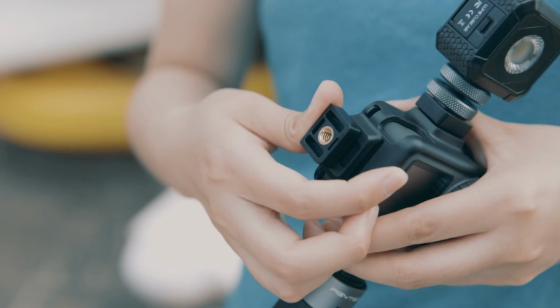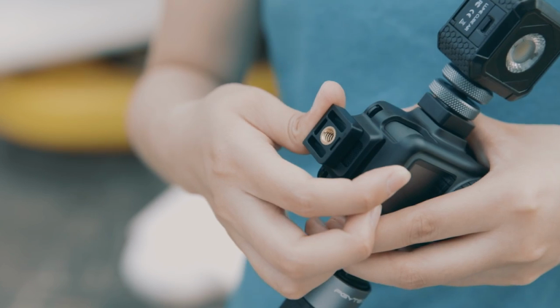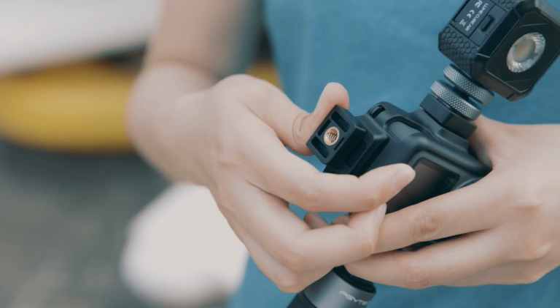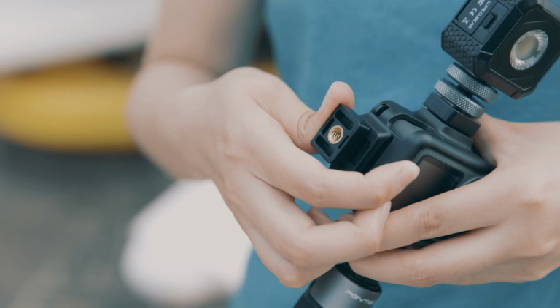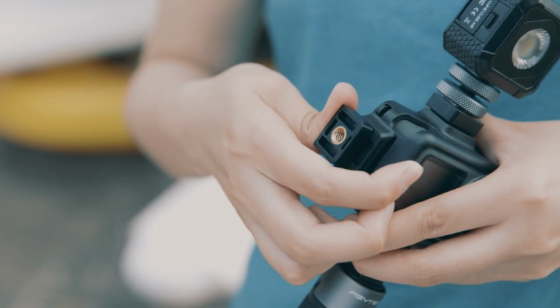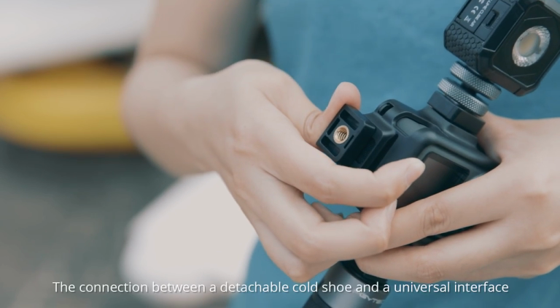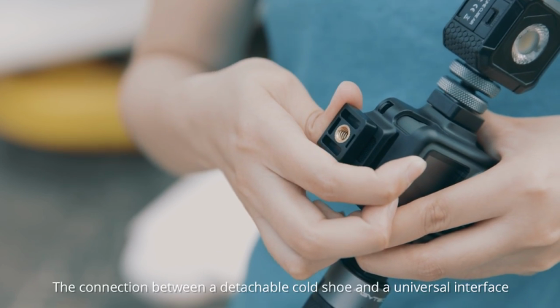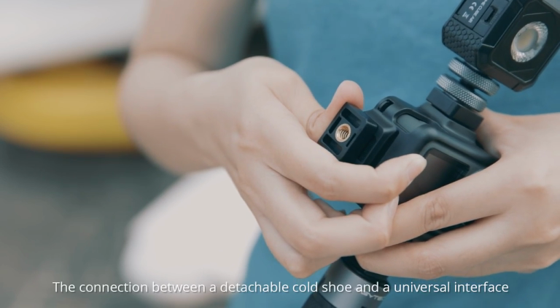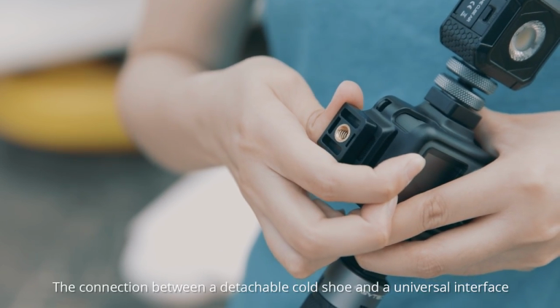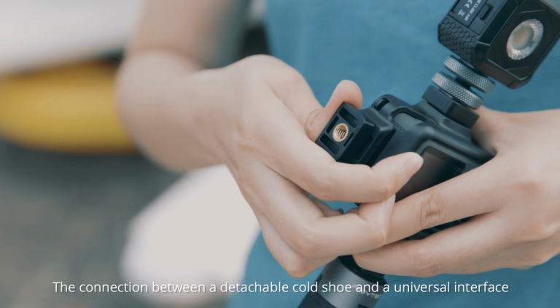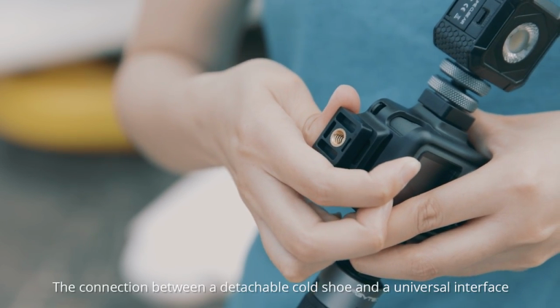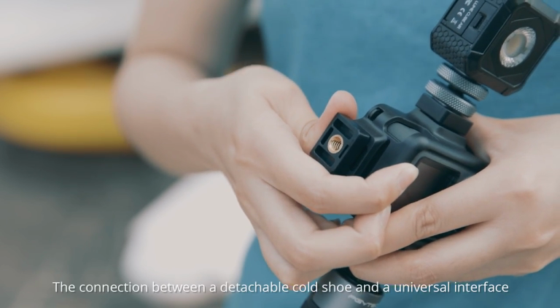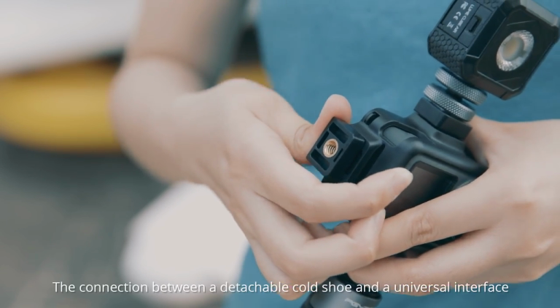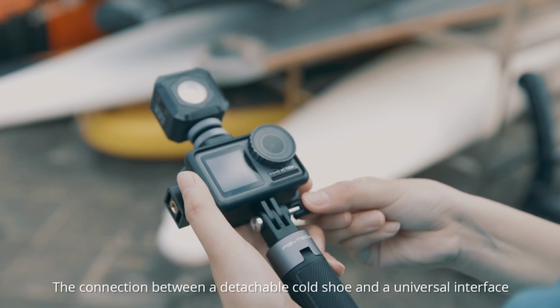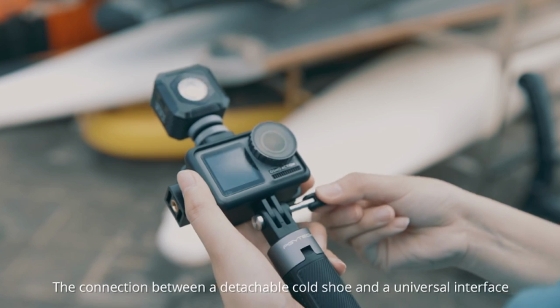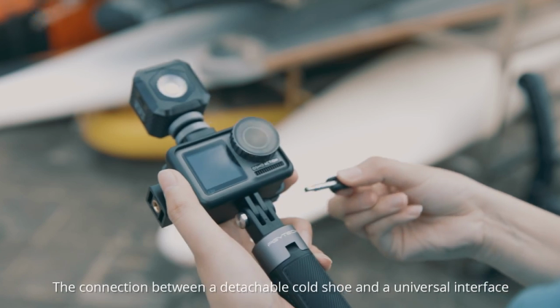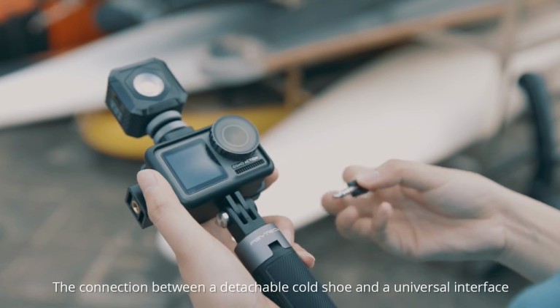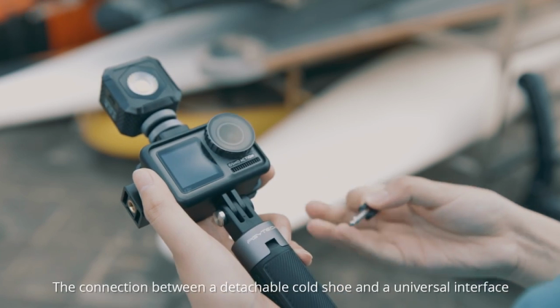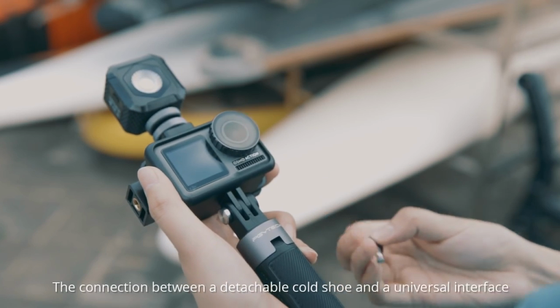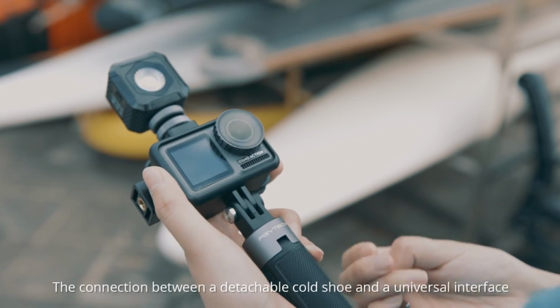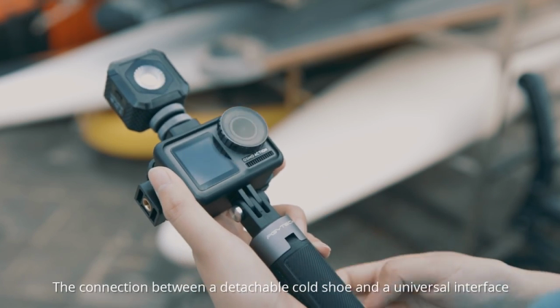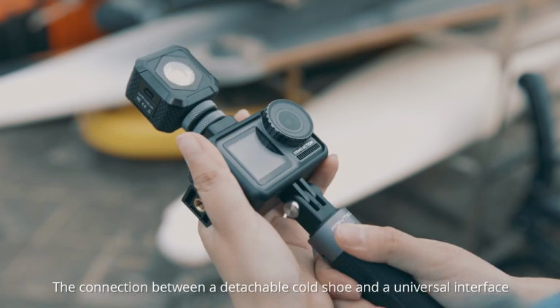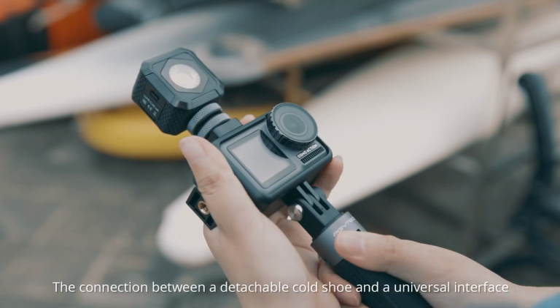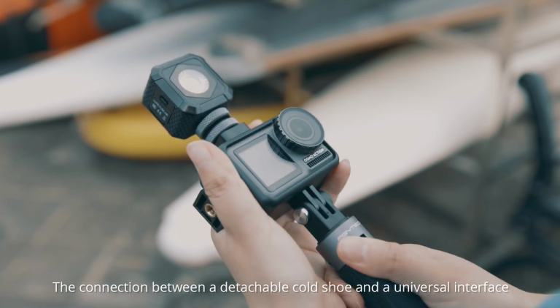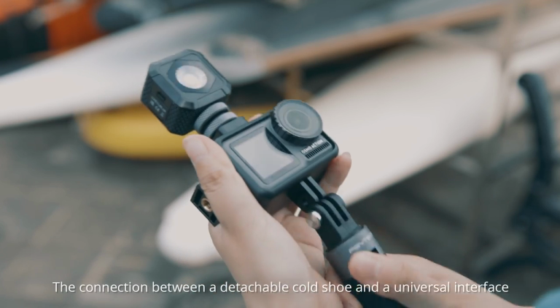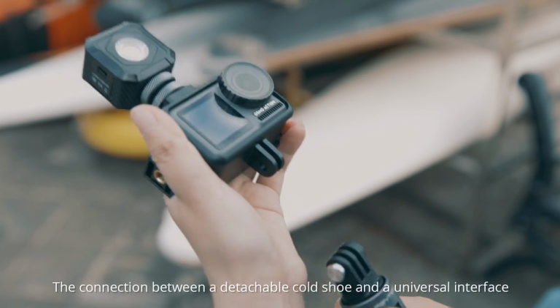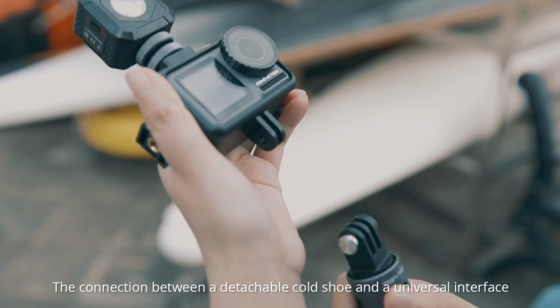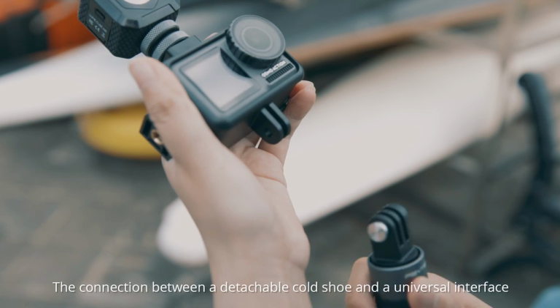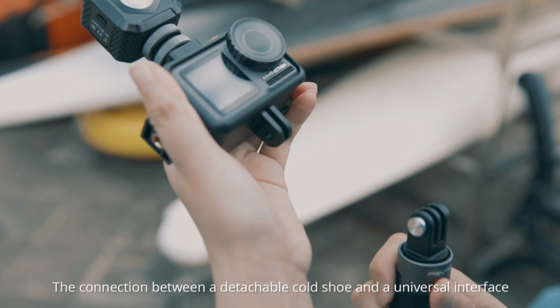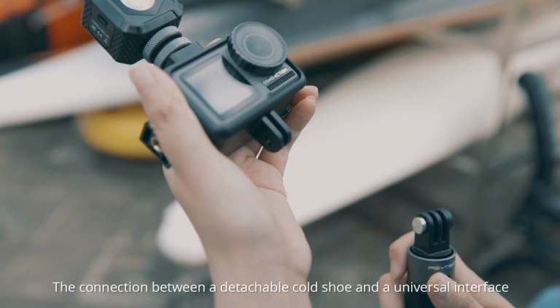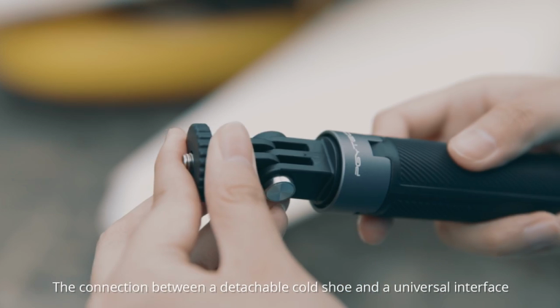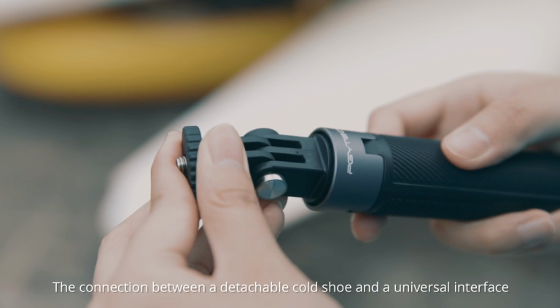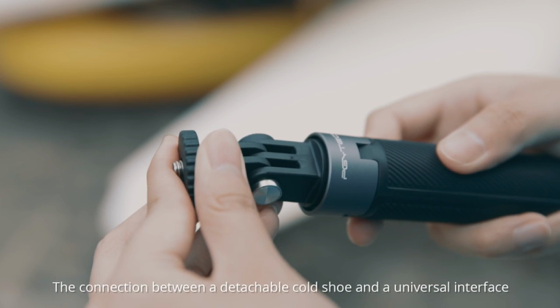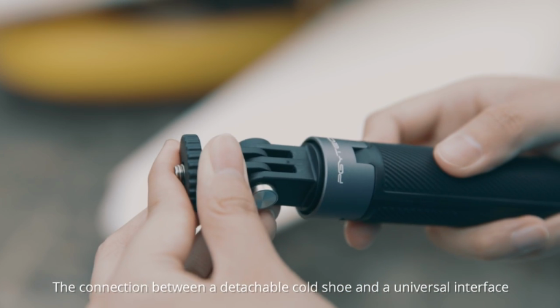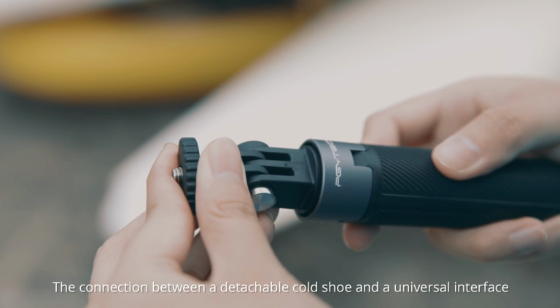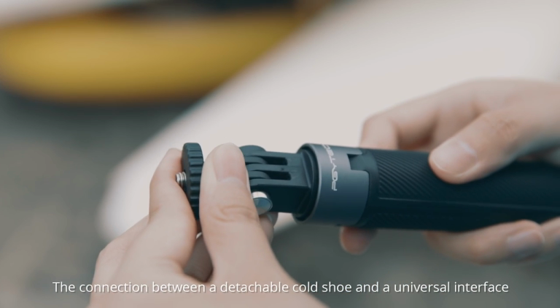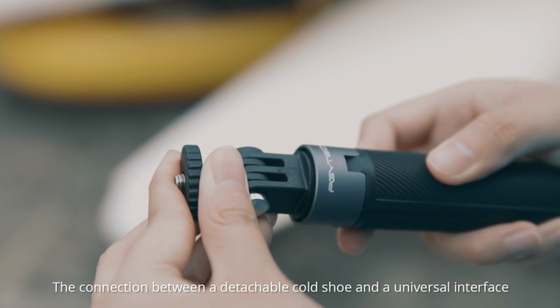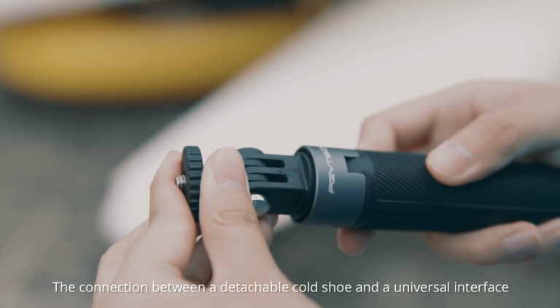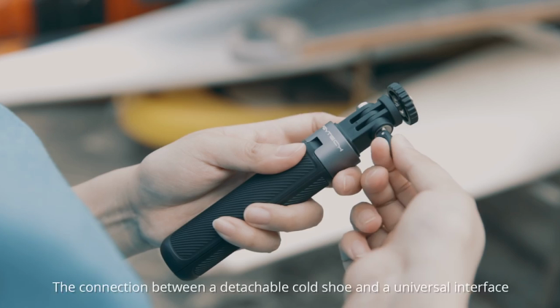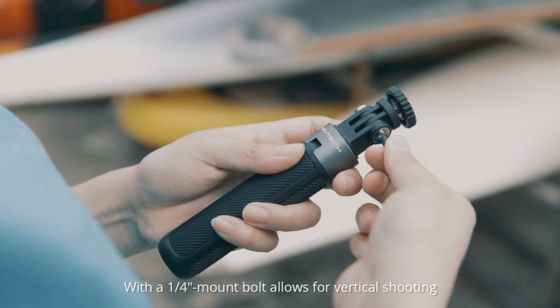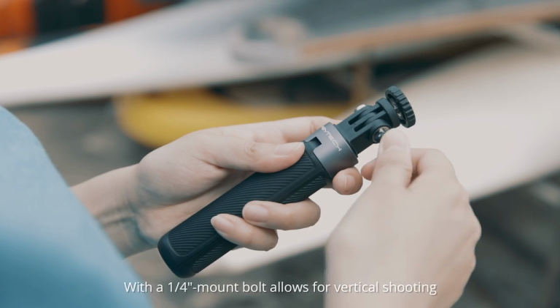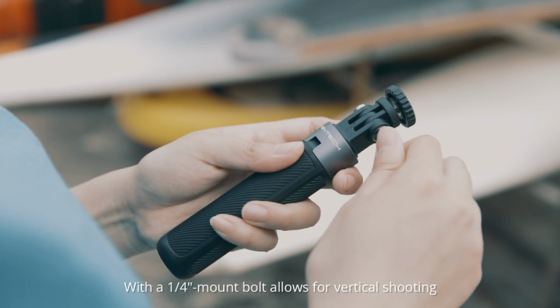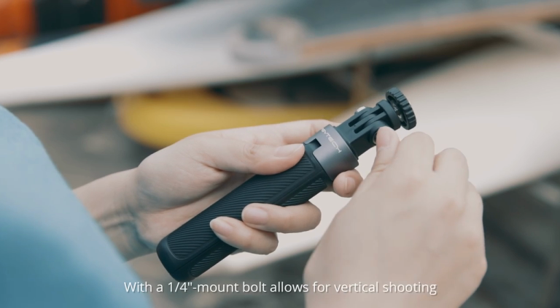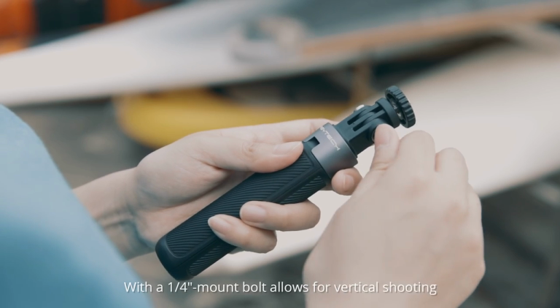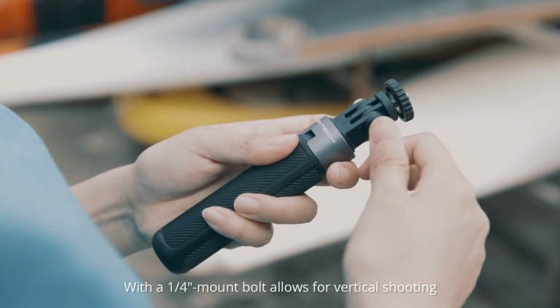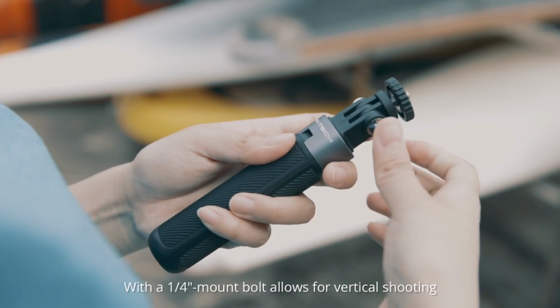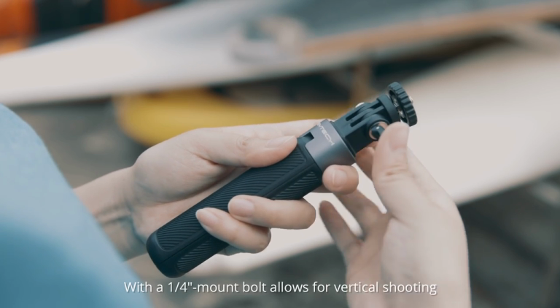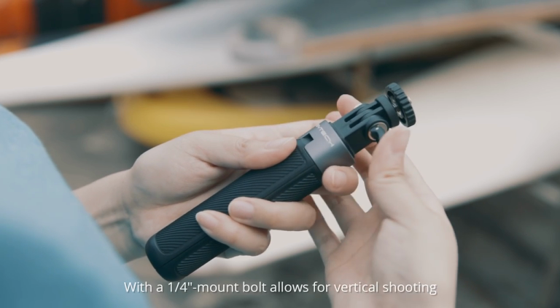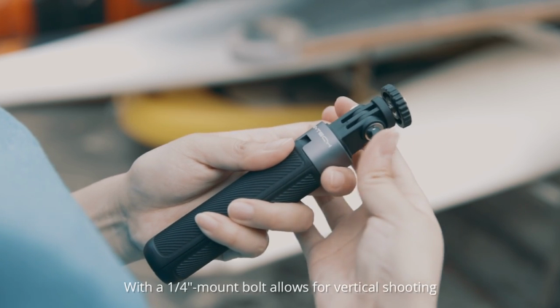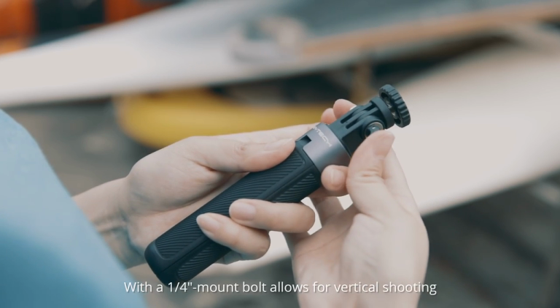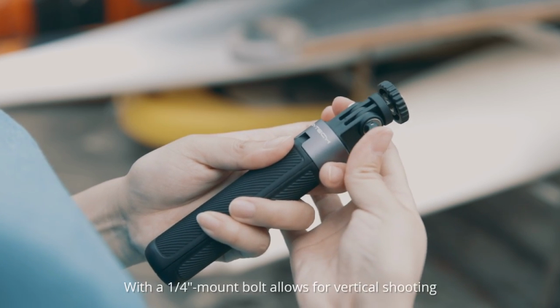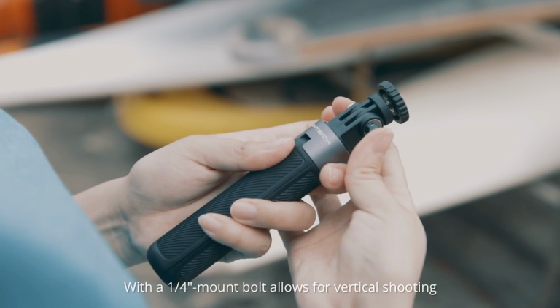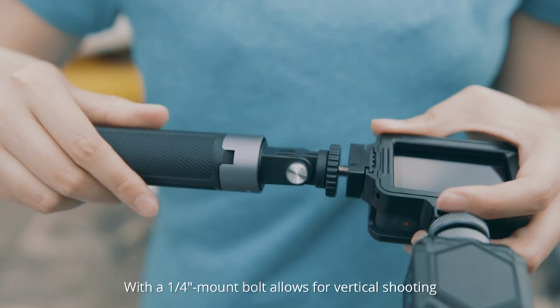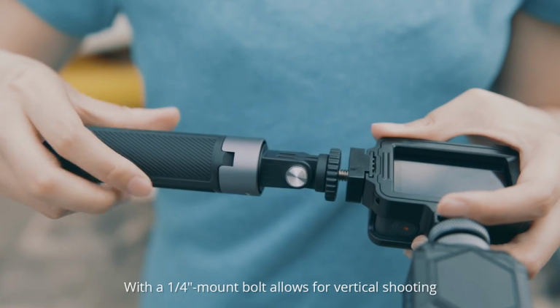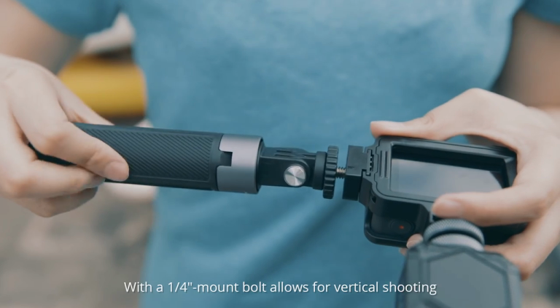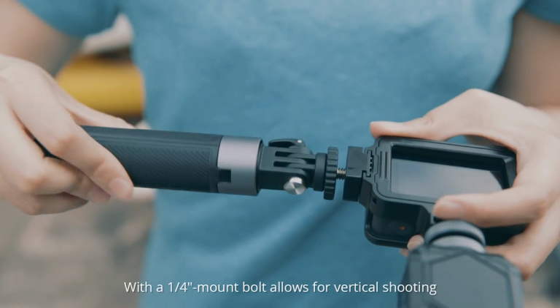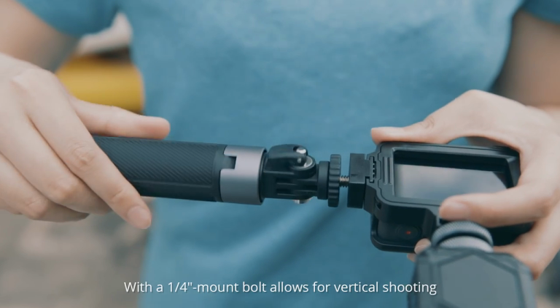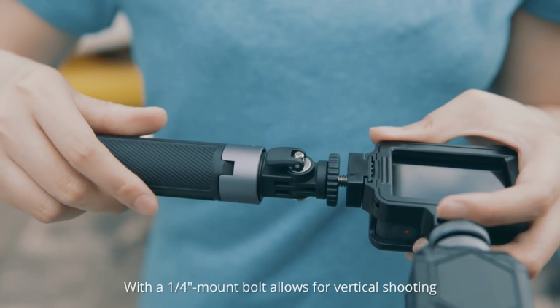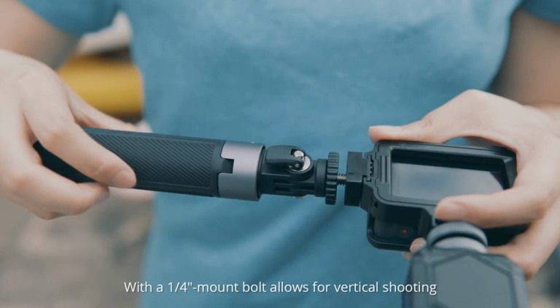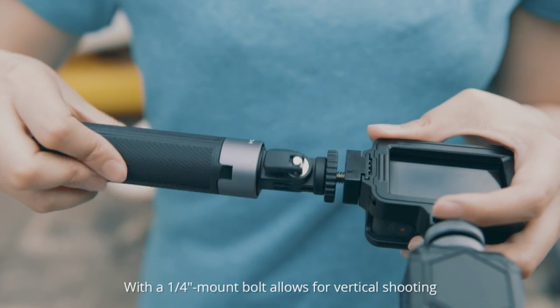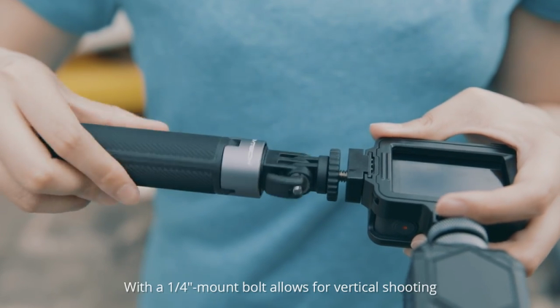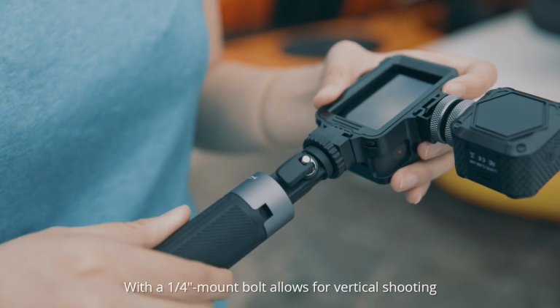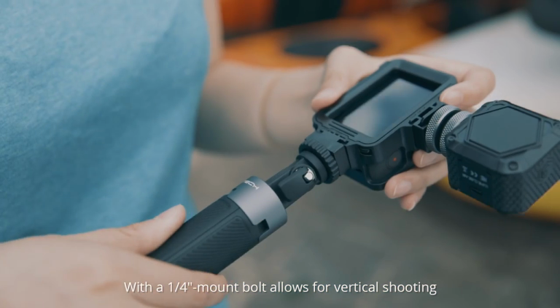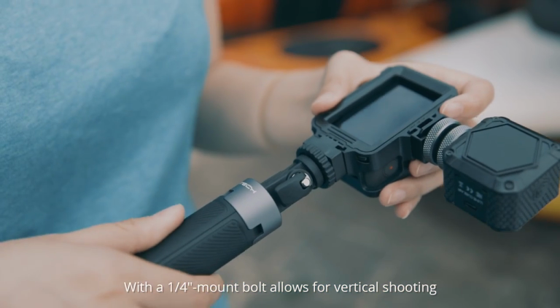The connection between a detachable cold shoe and a universal interface with a ¼-inch mount bolt allows for vertical shooting.